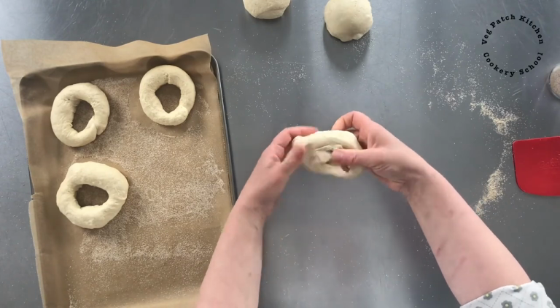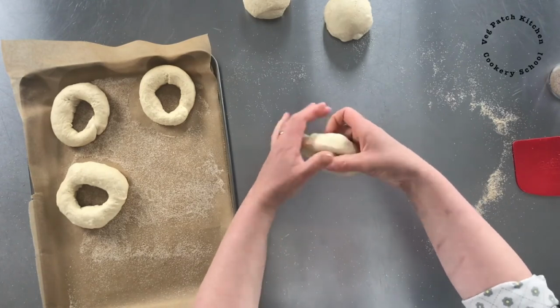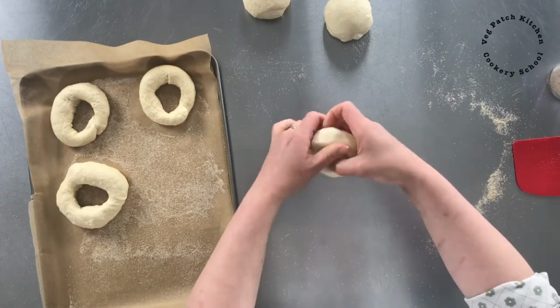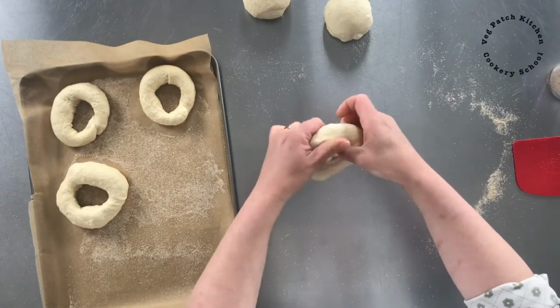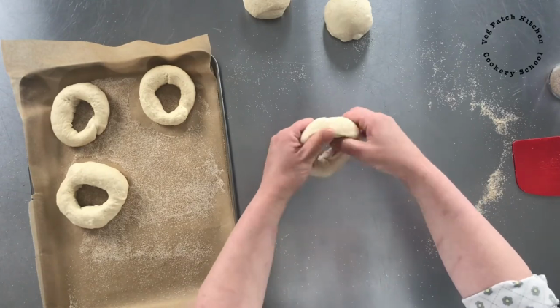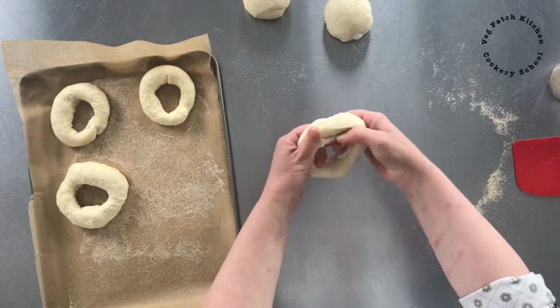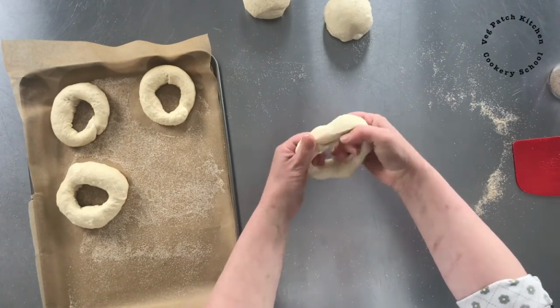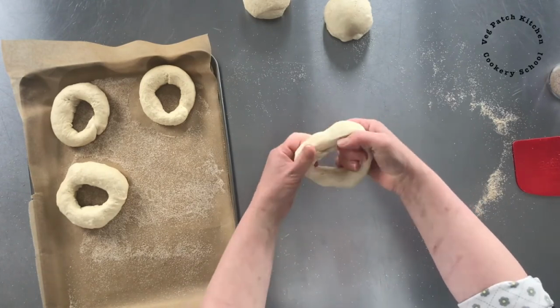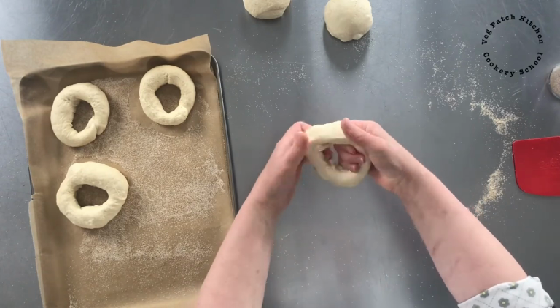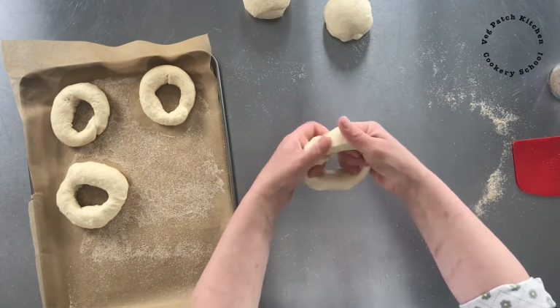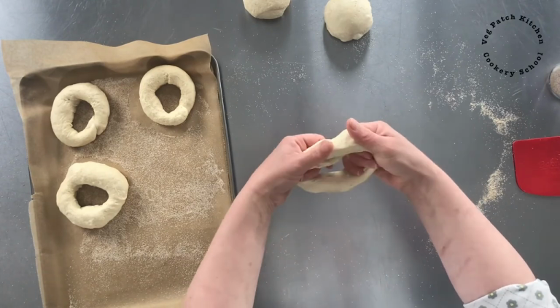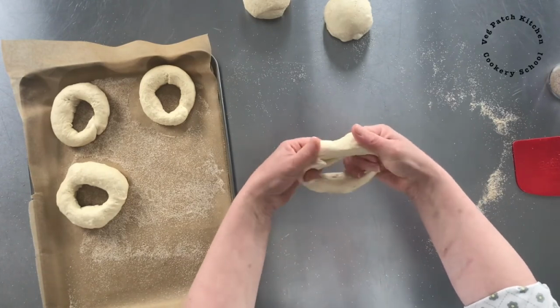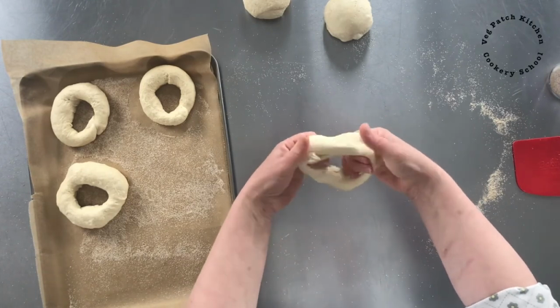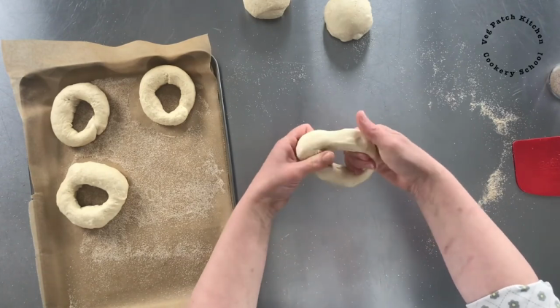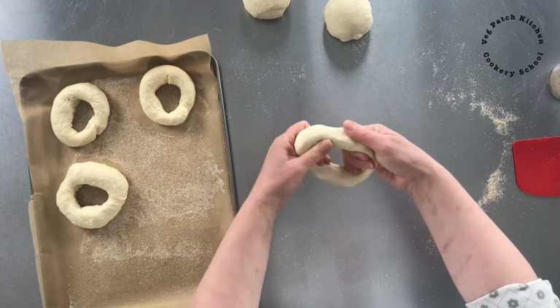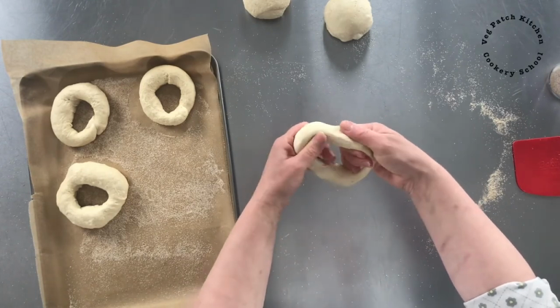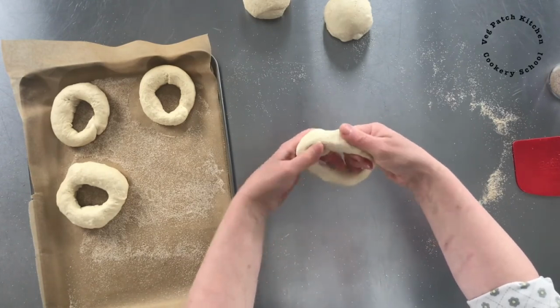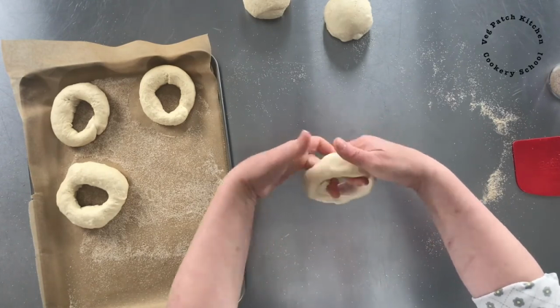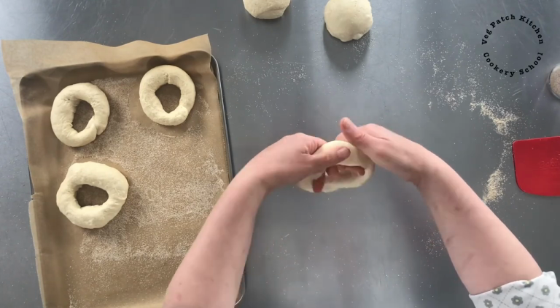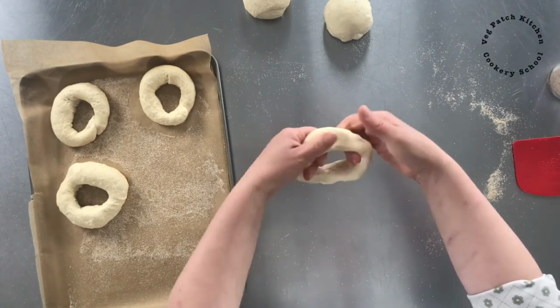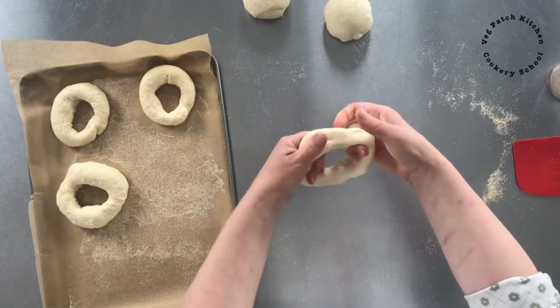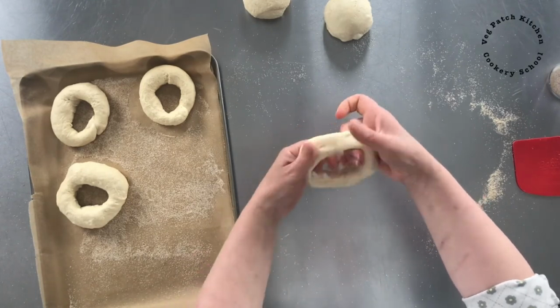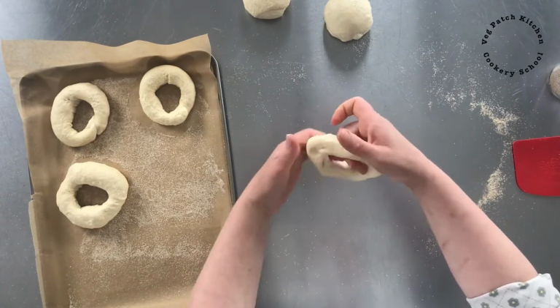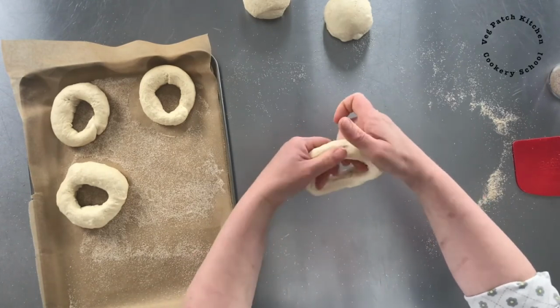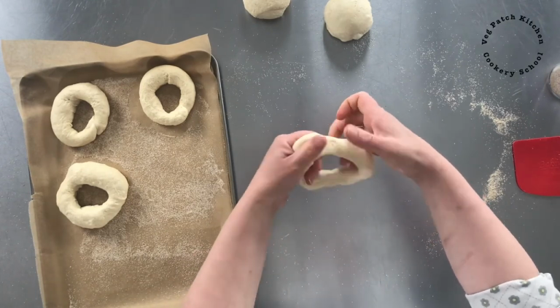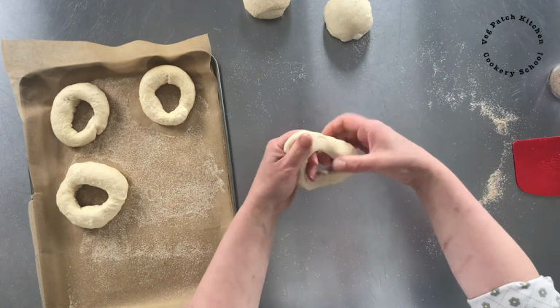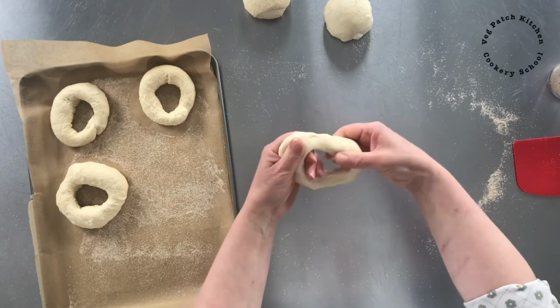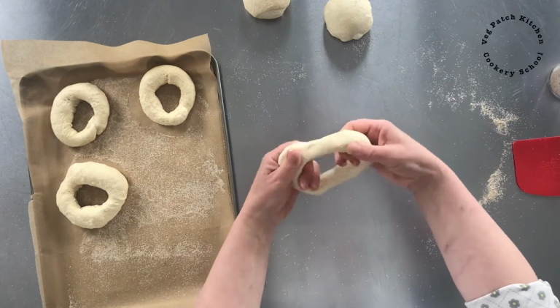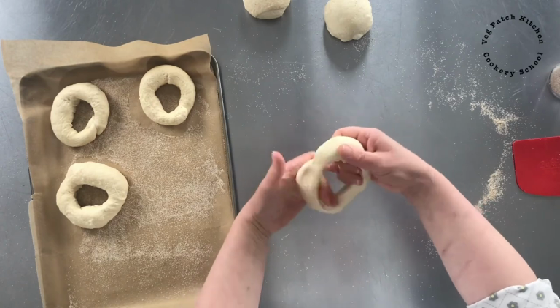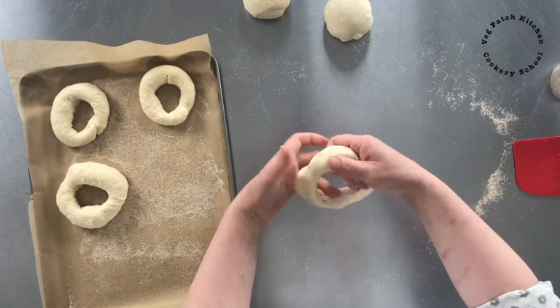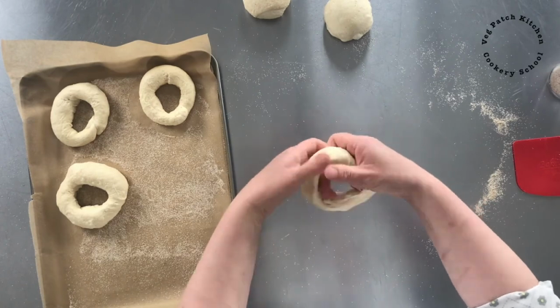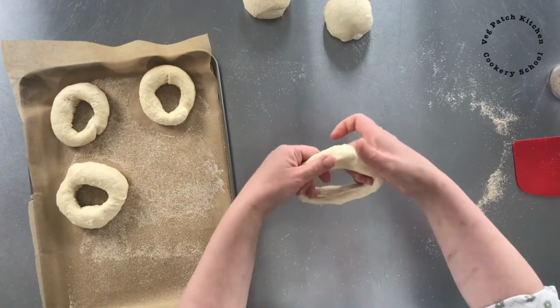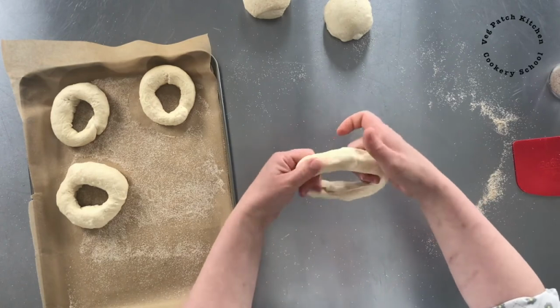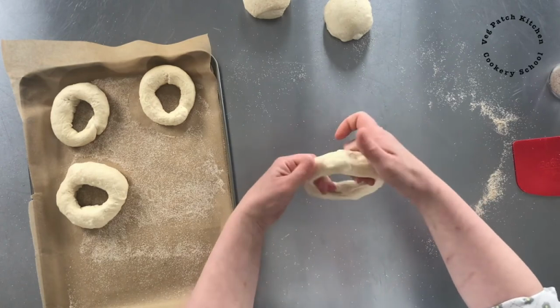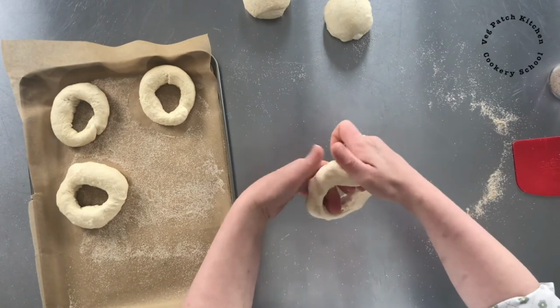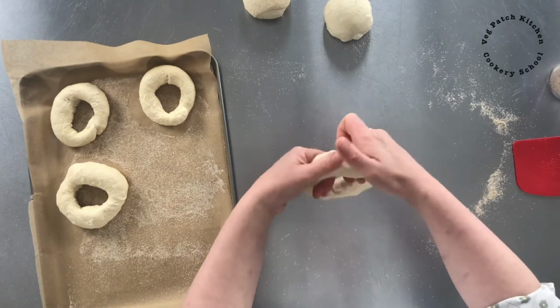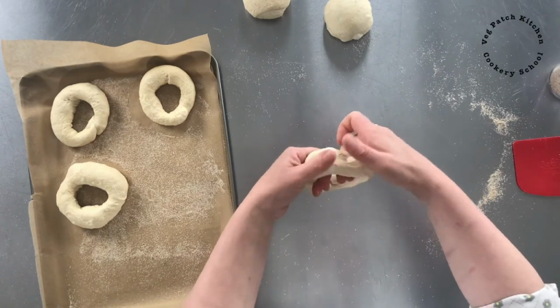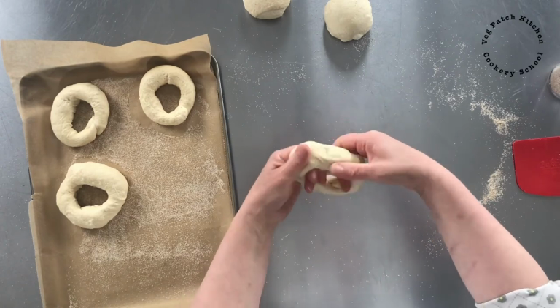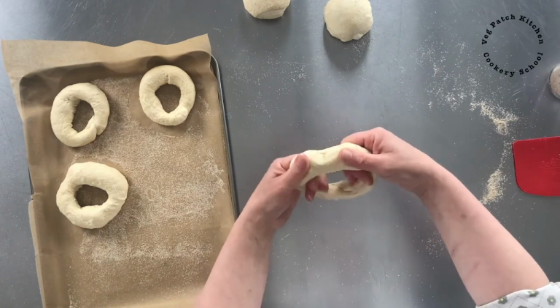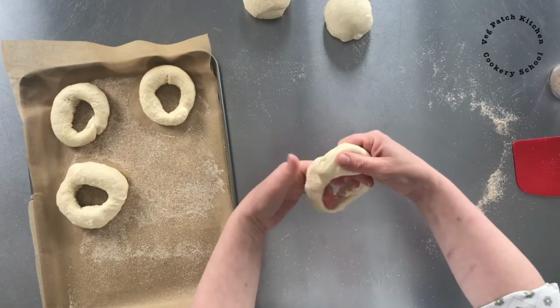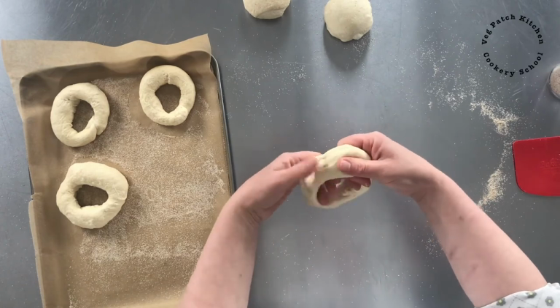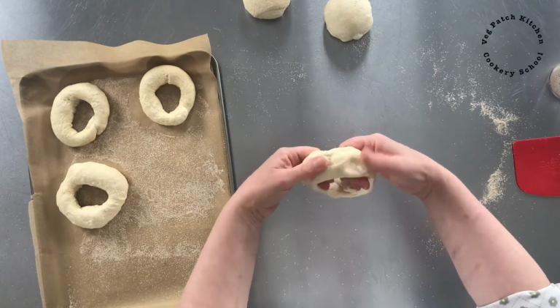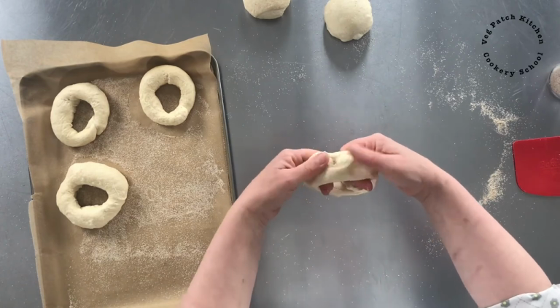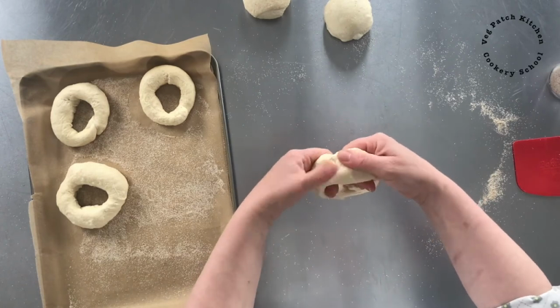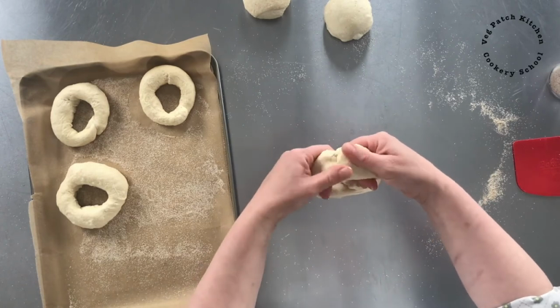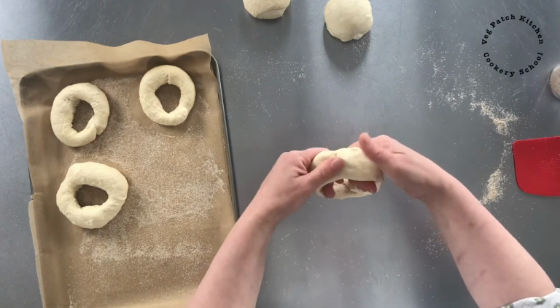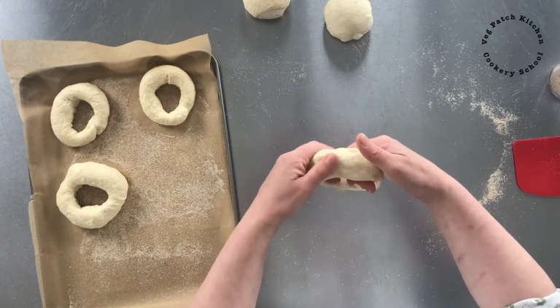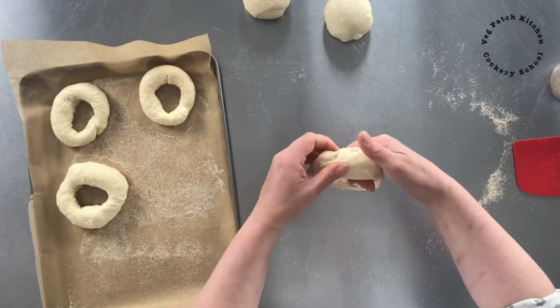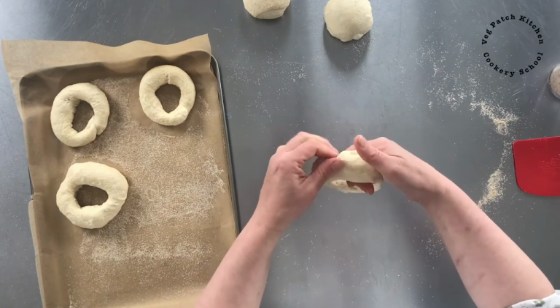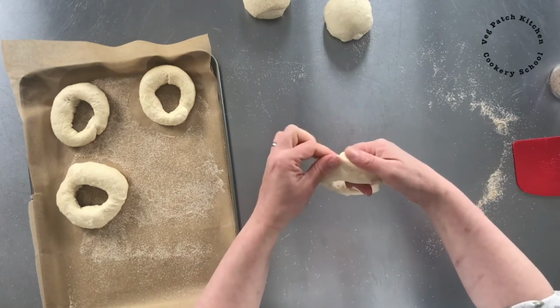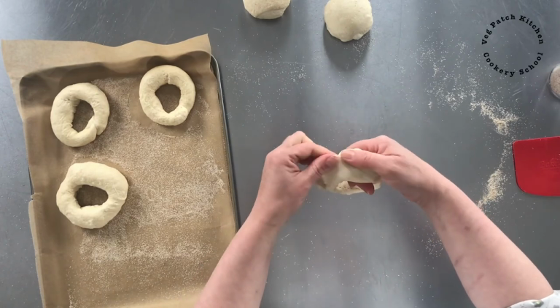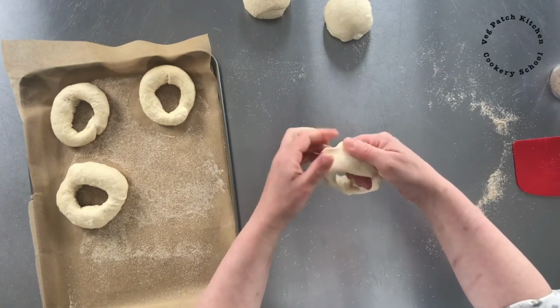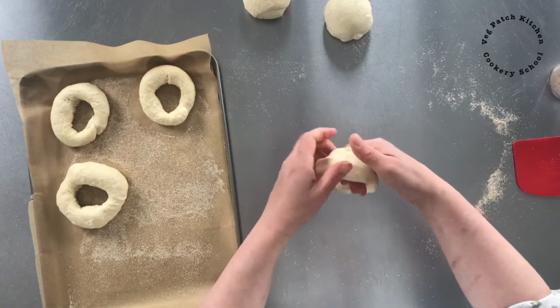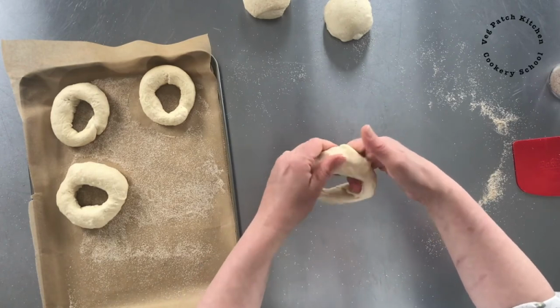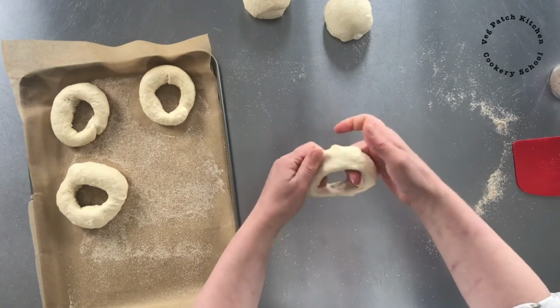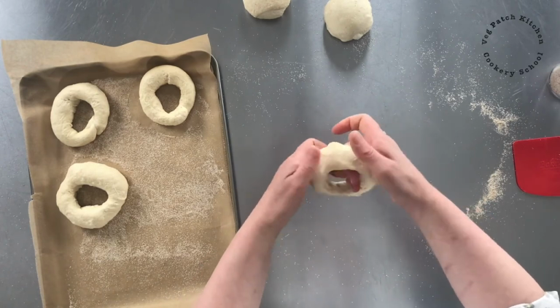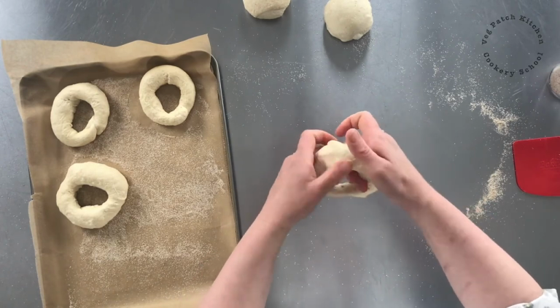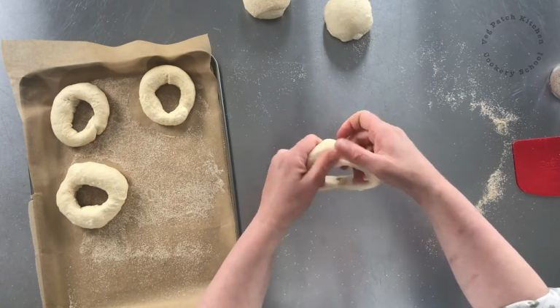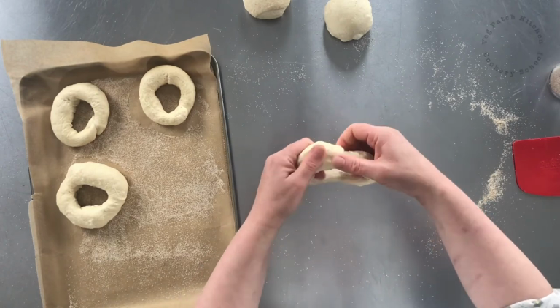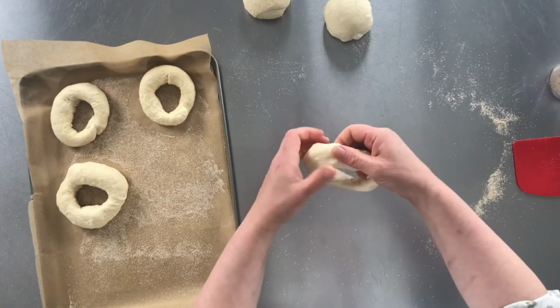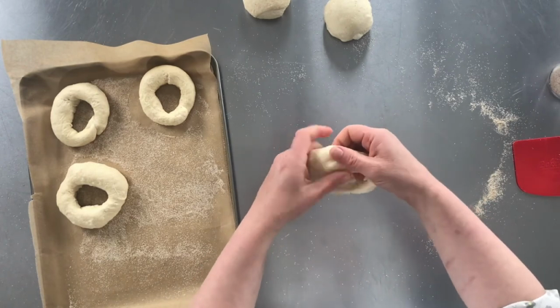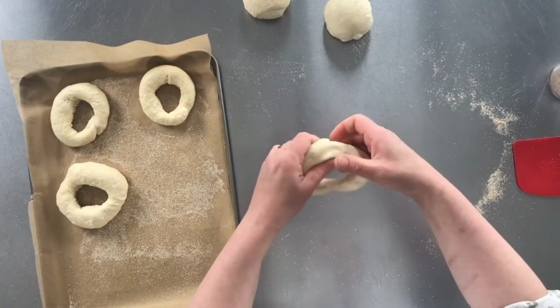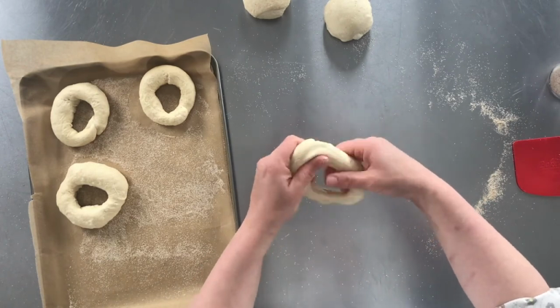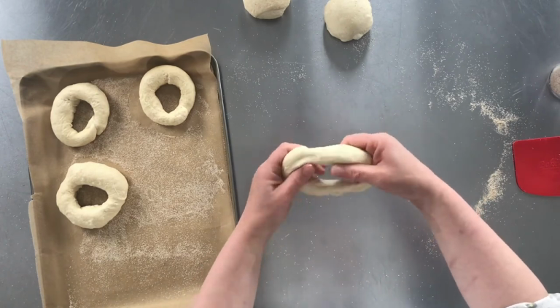Just keep pulling it around your fingers to make that definitive bagel shape.